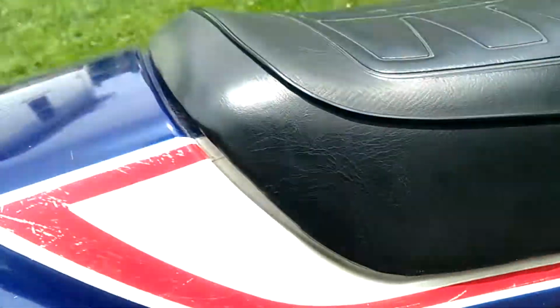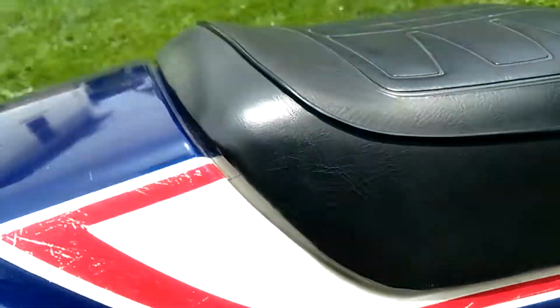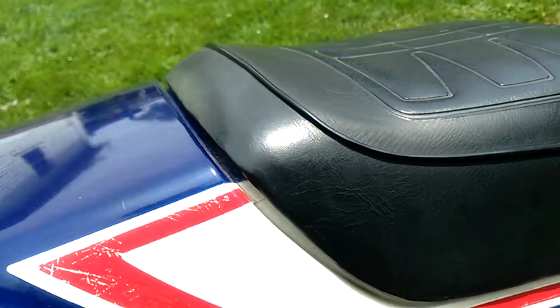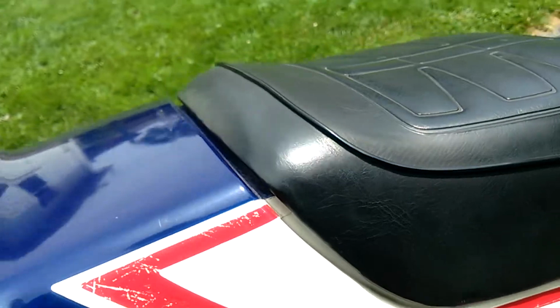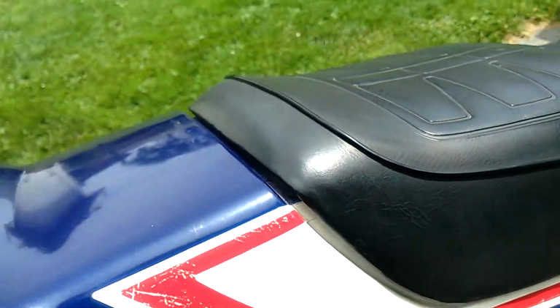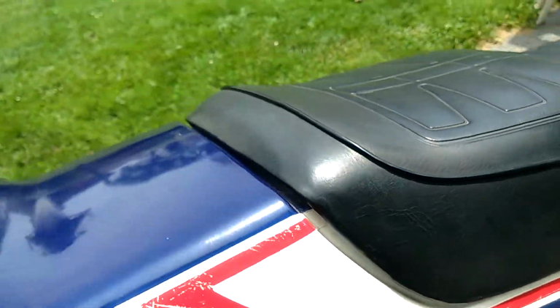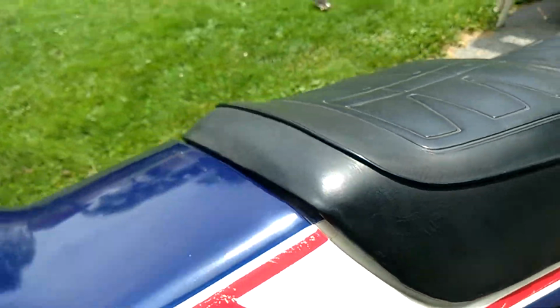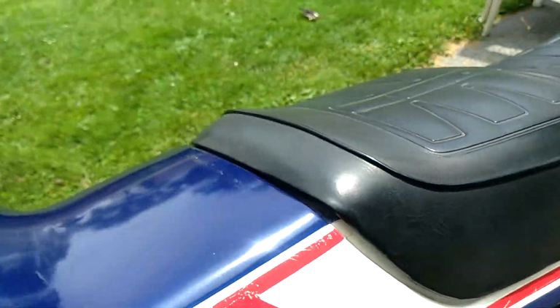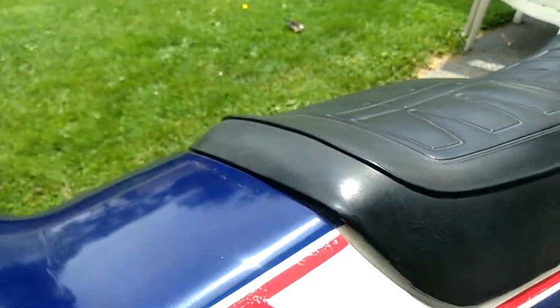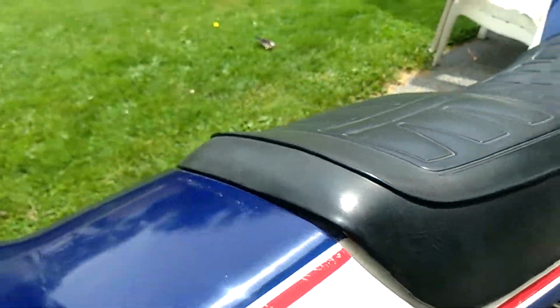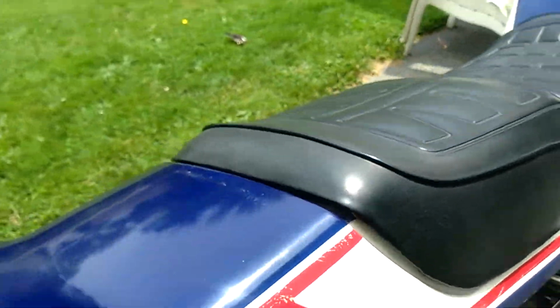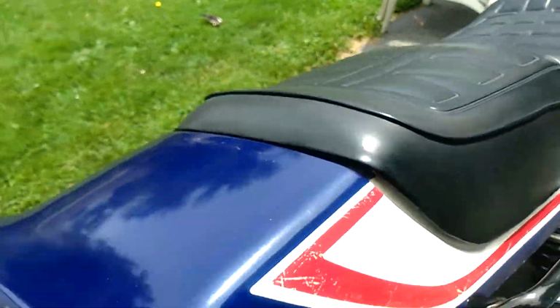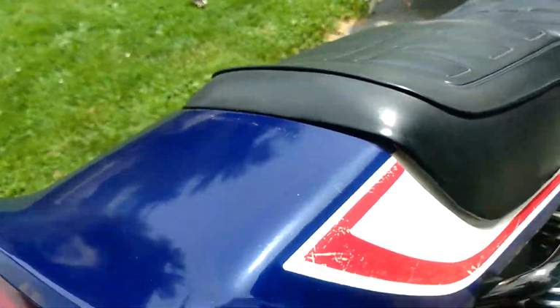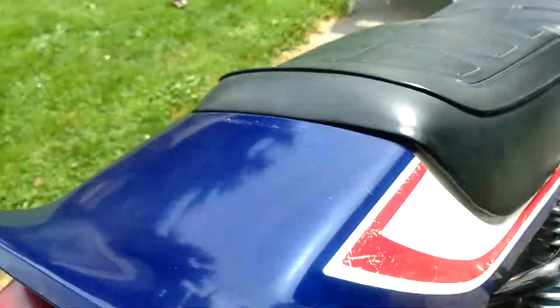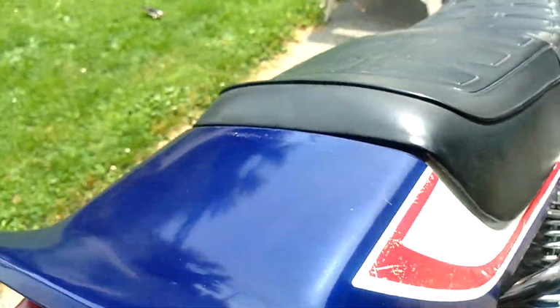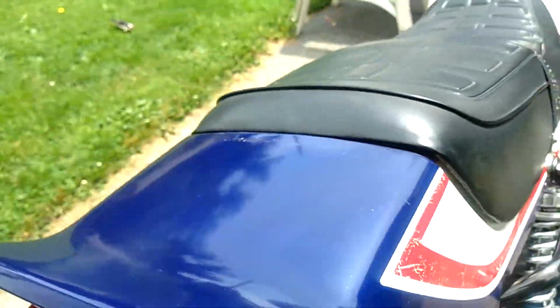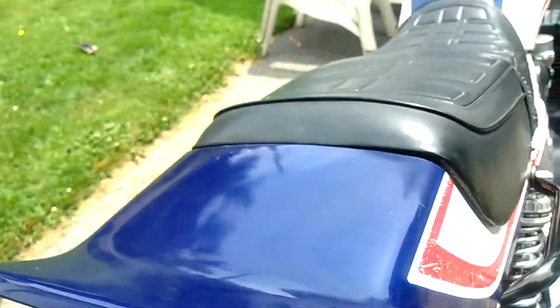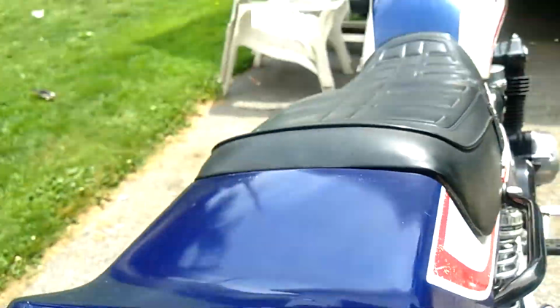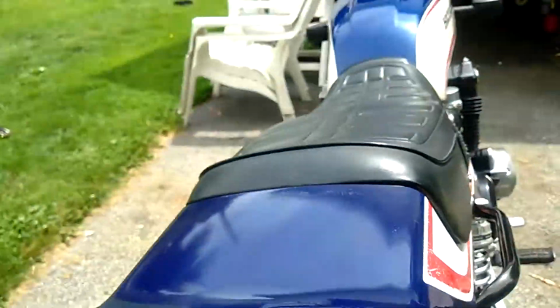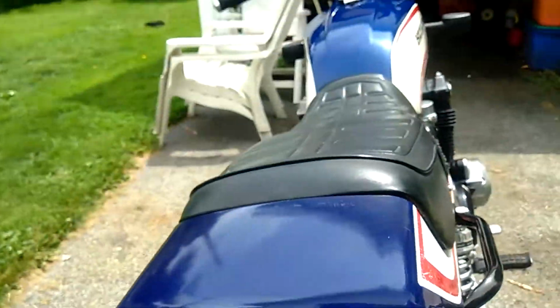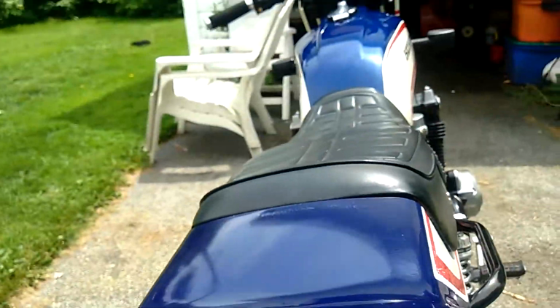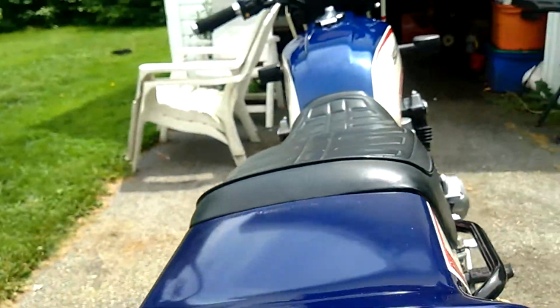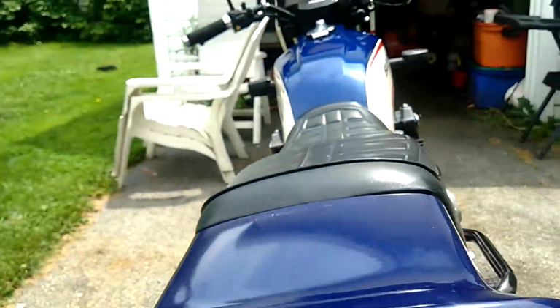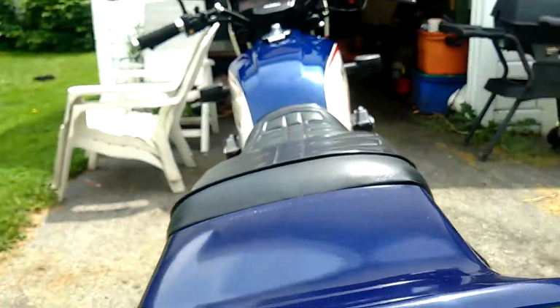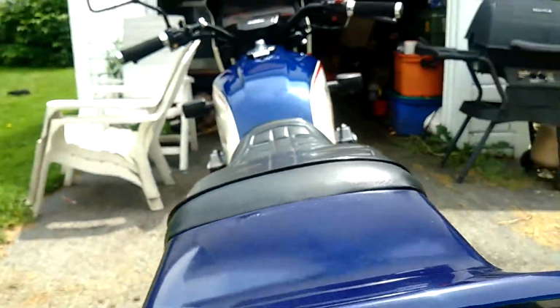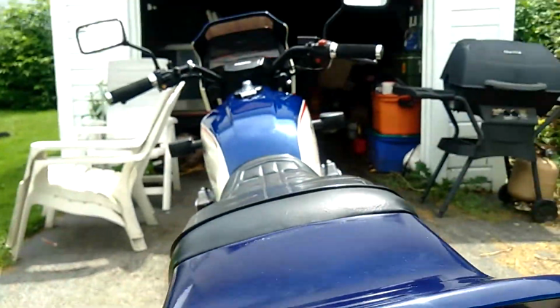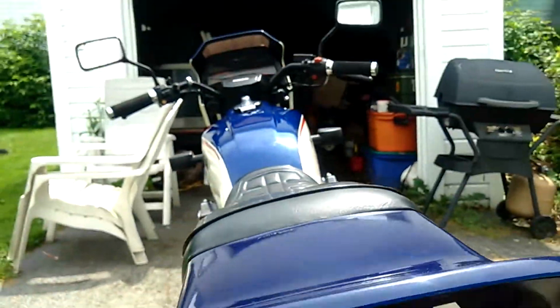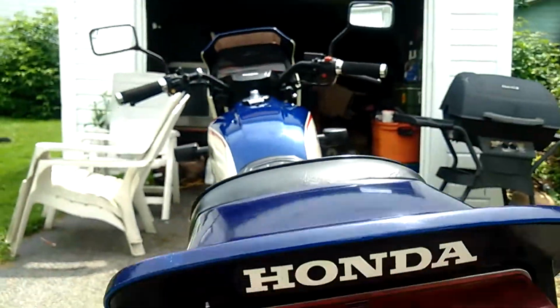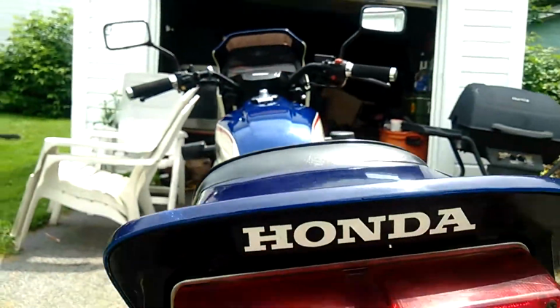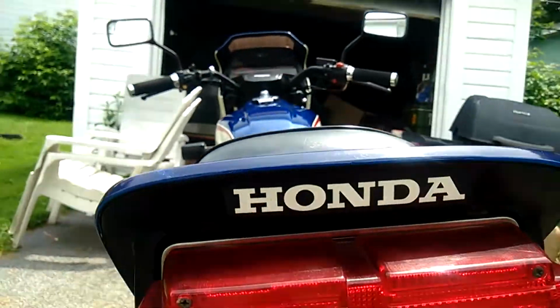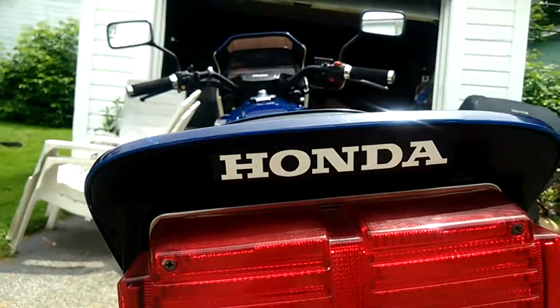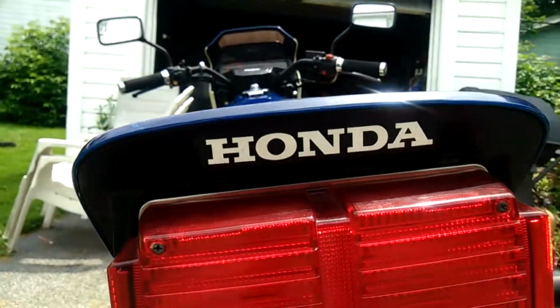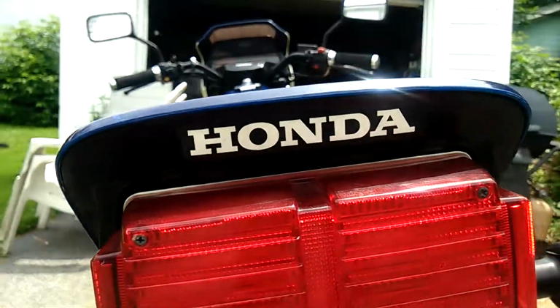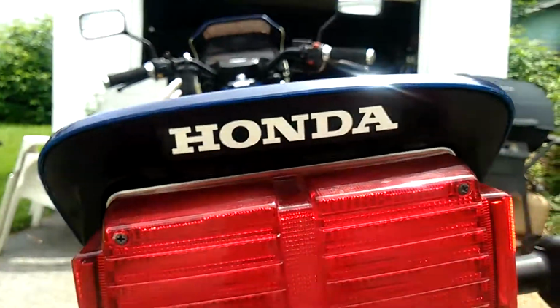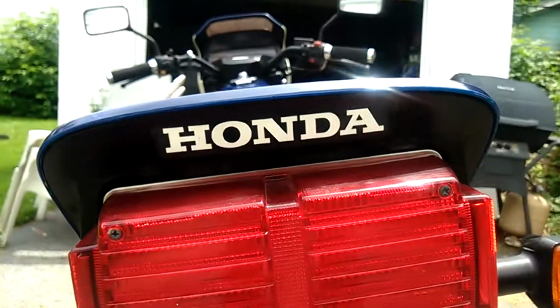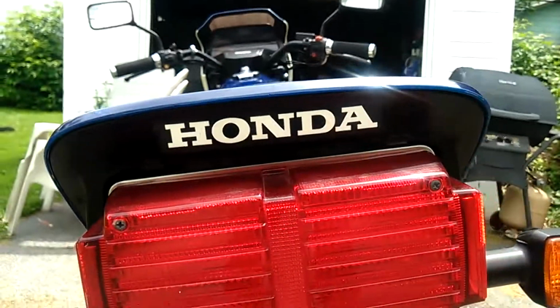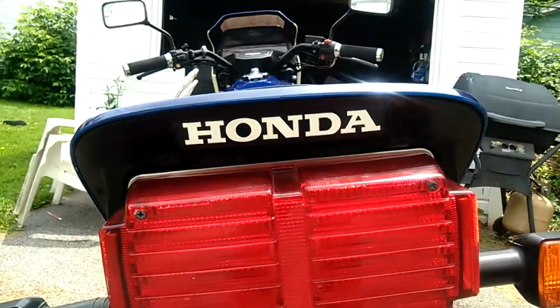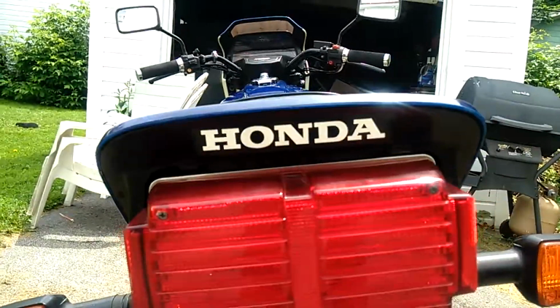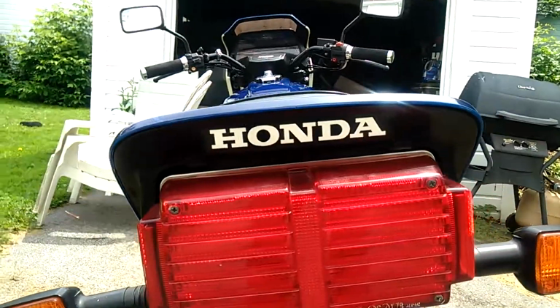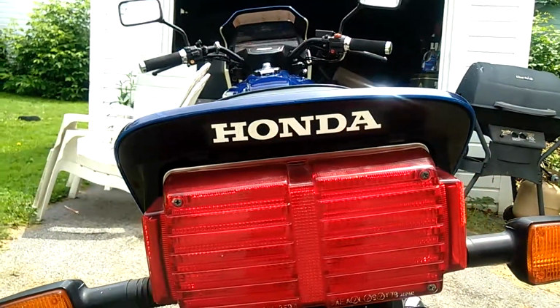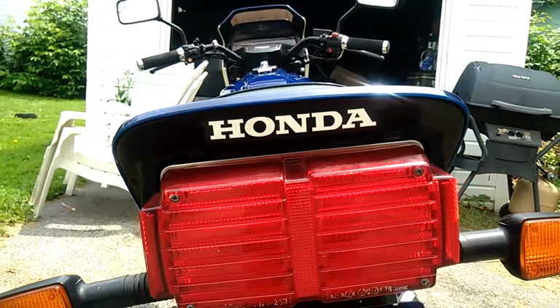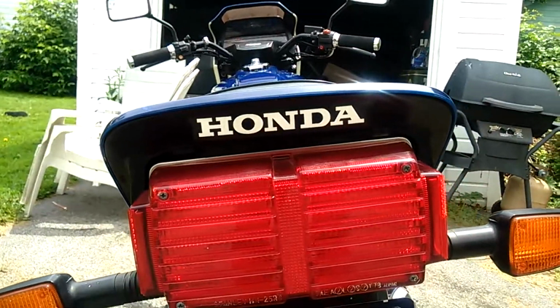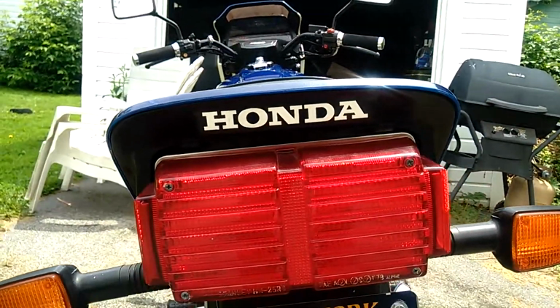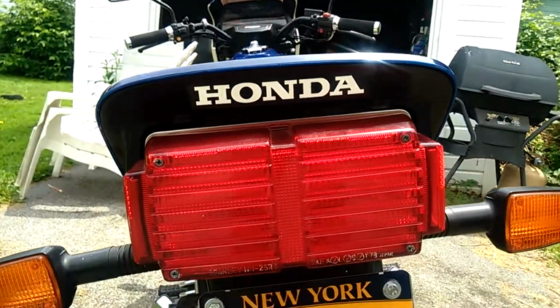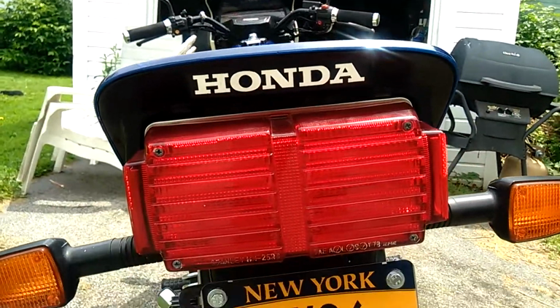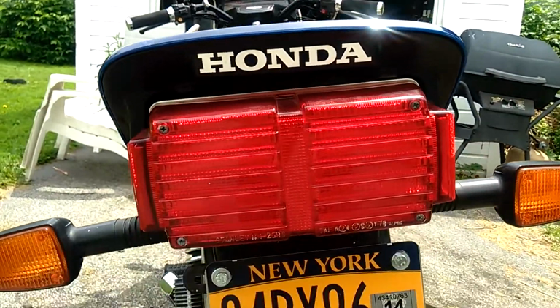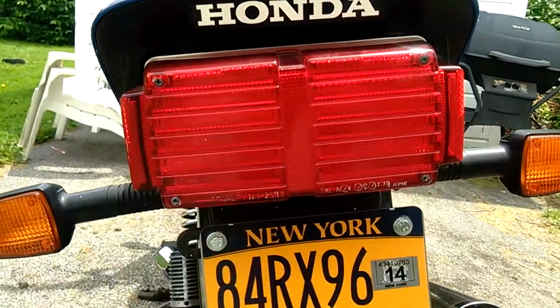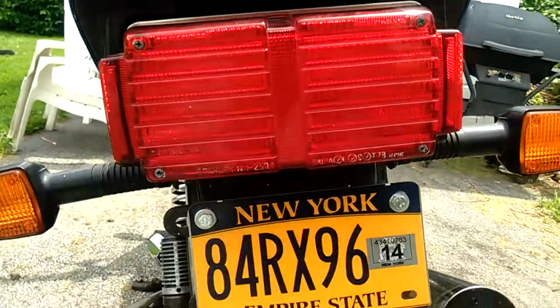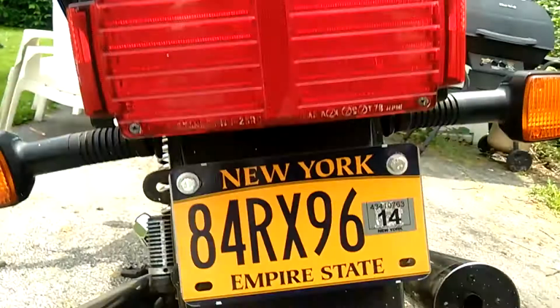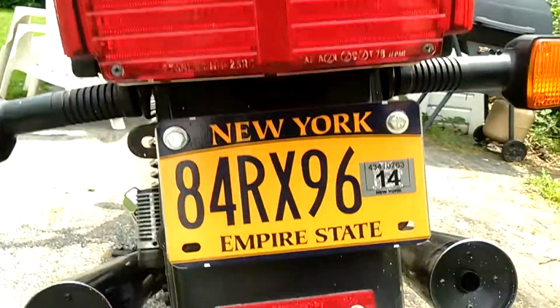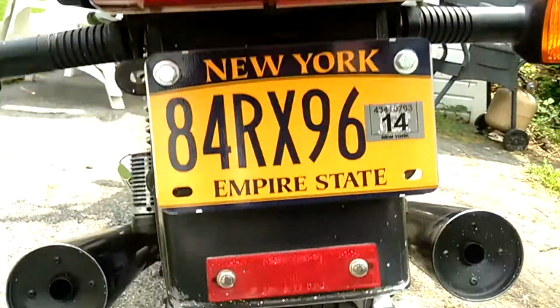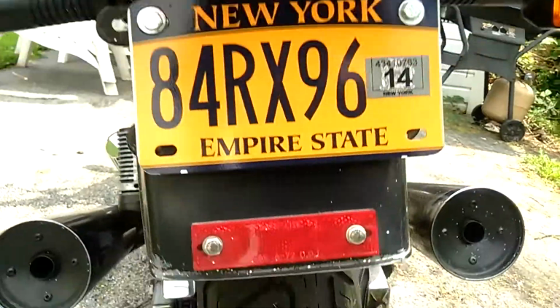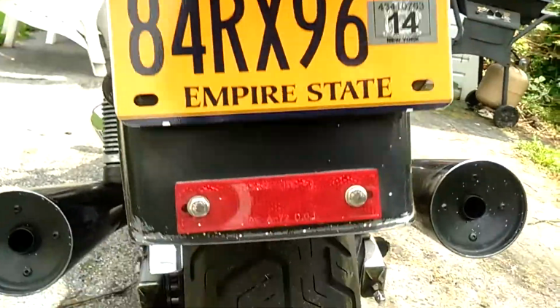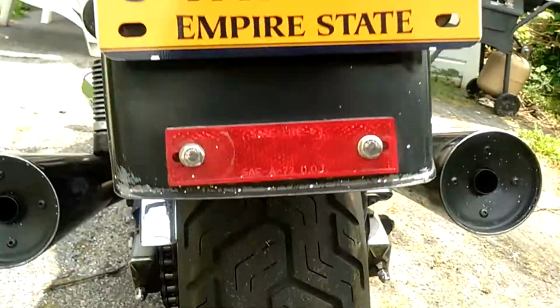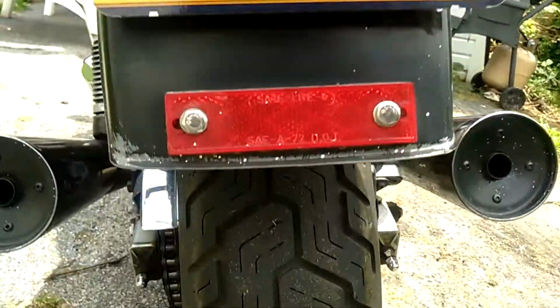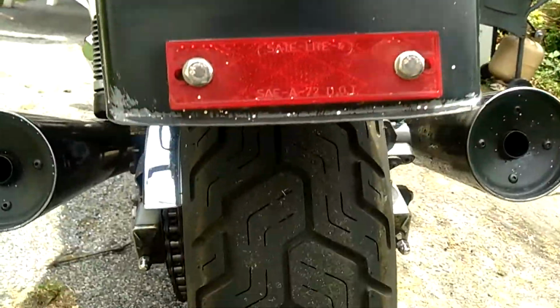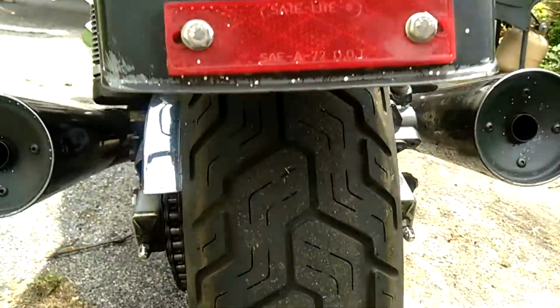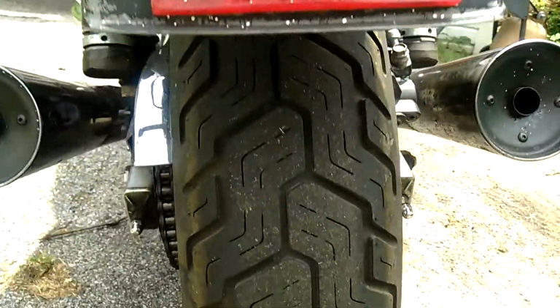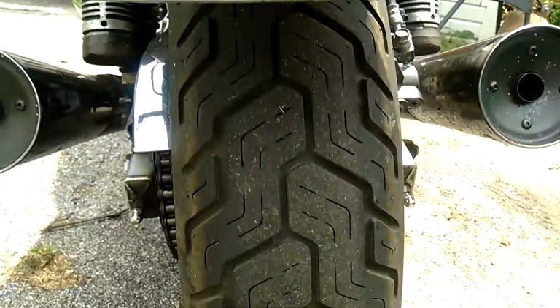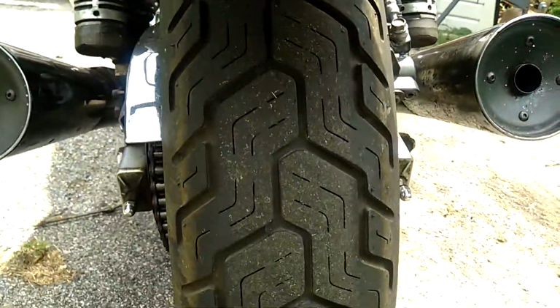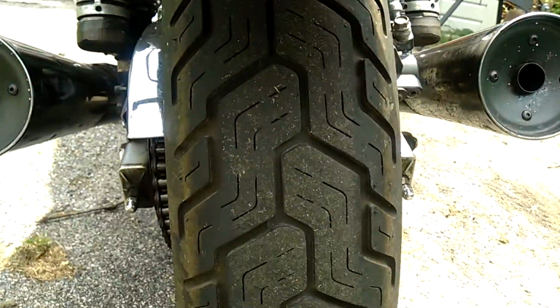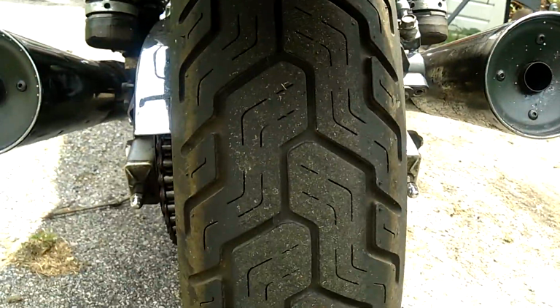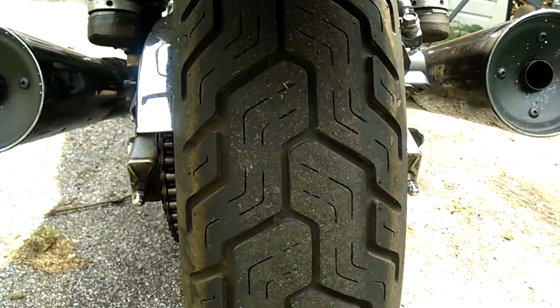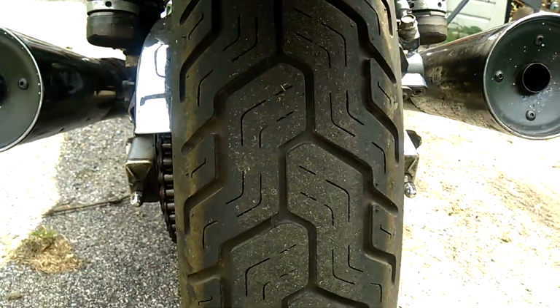There's the duck tail. And behind the emblem. Here's the tires.